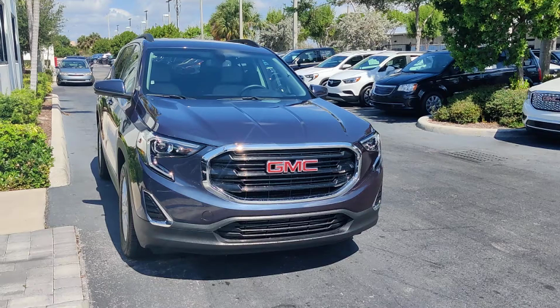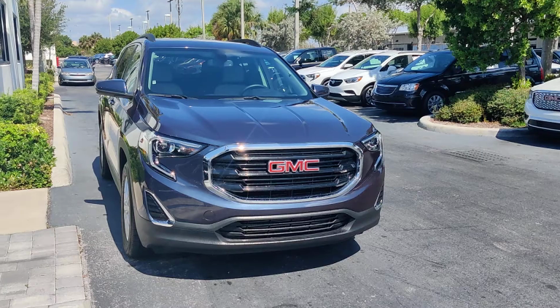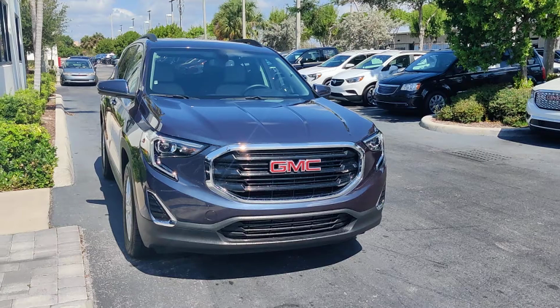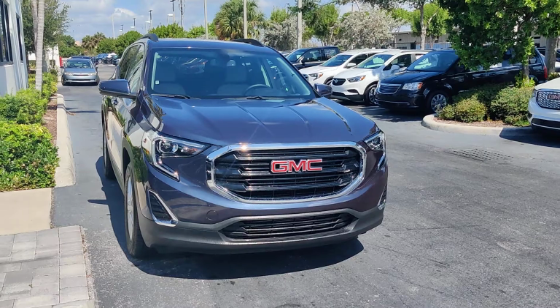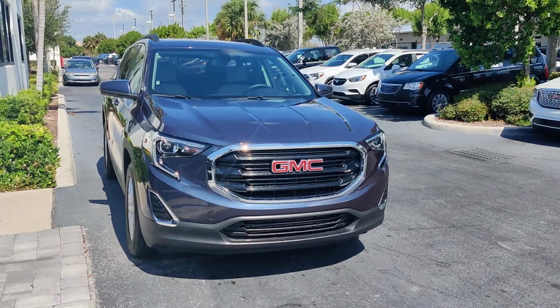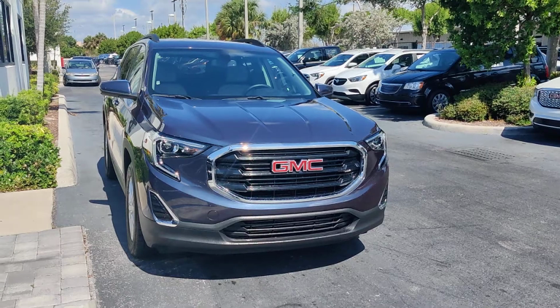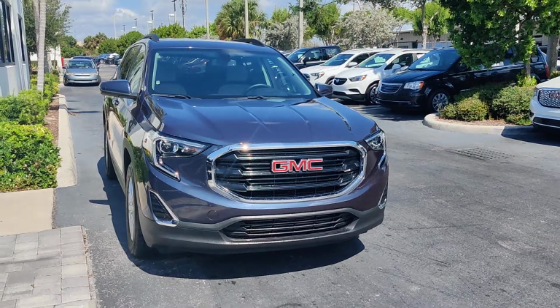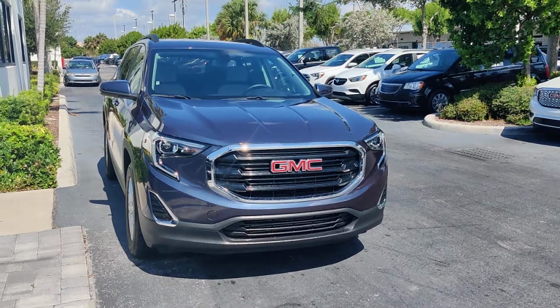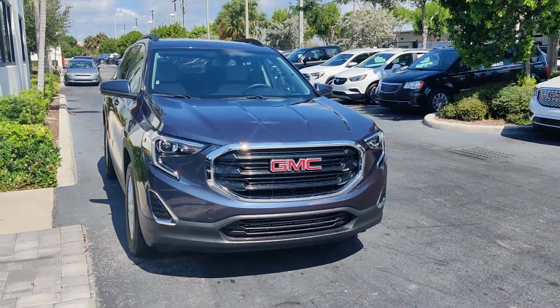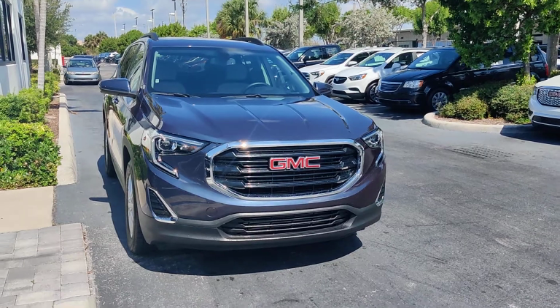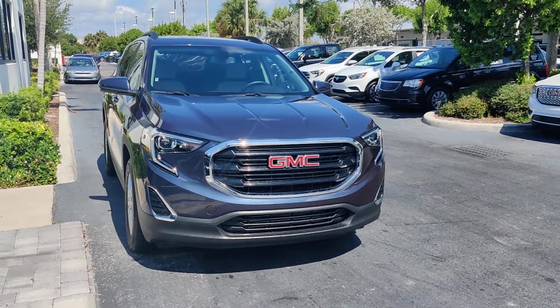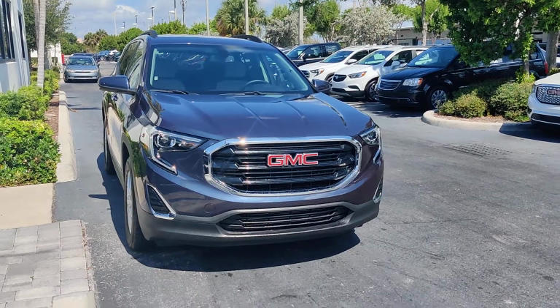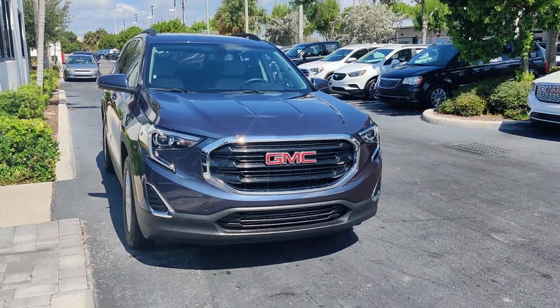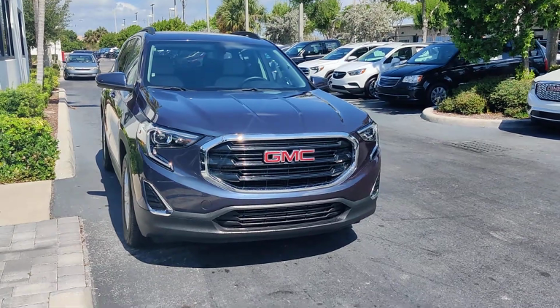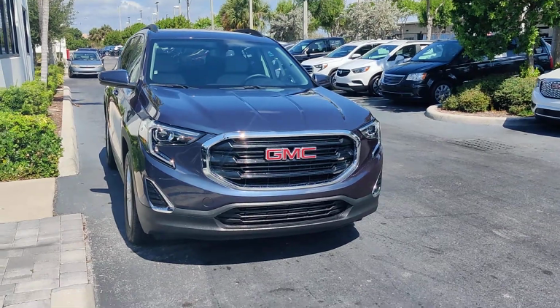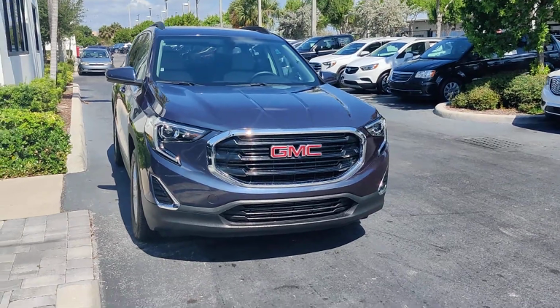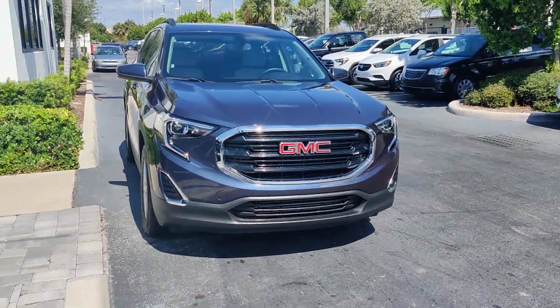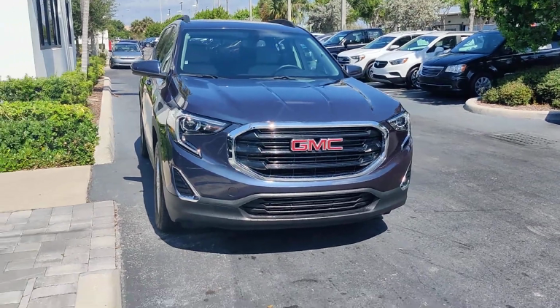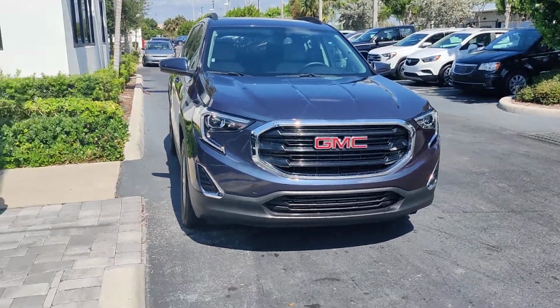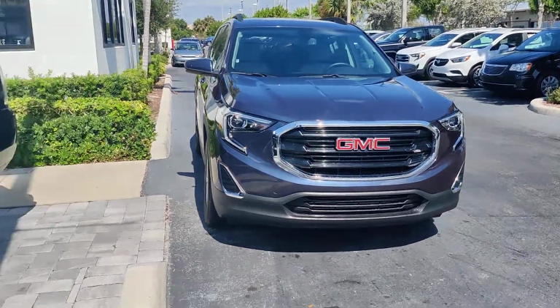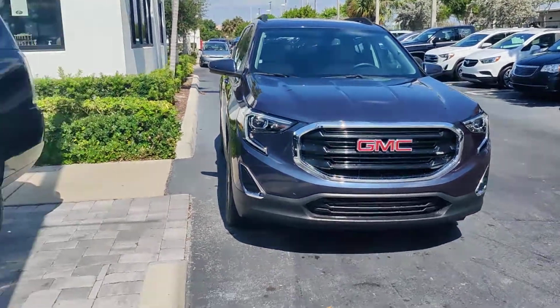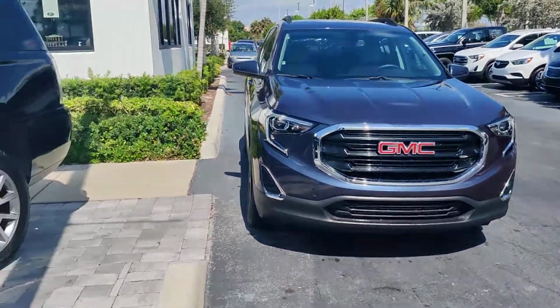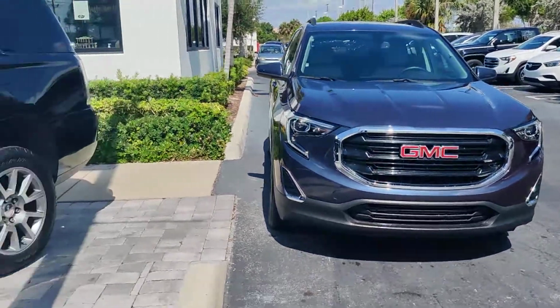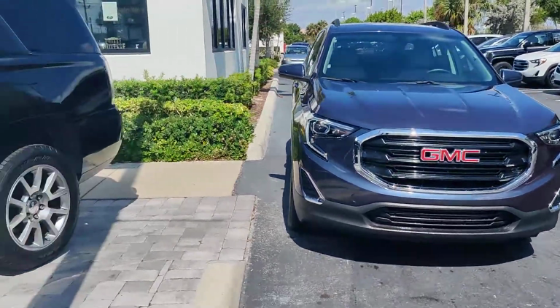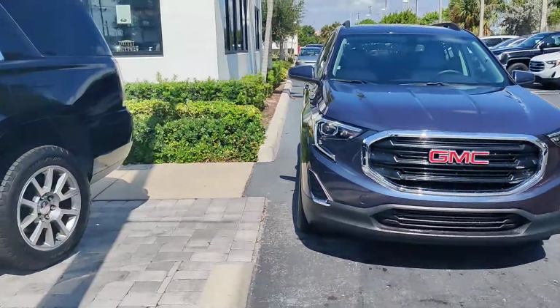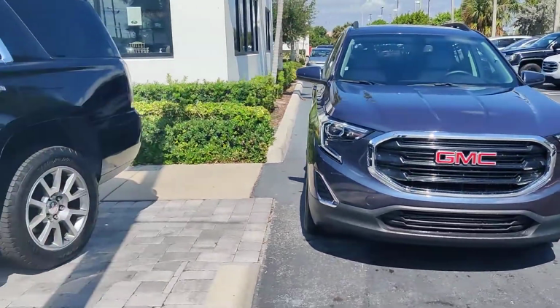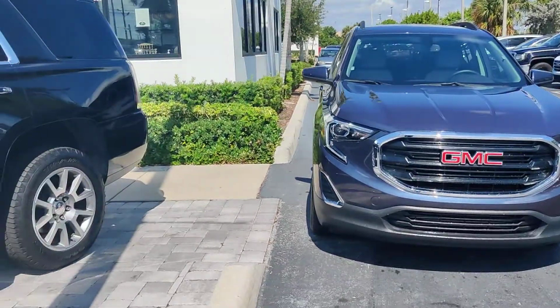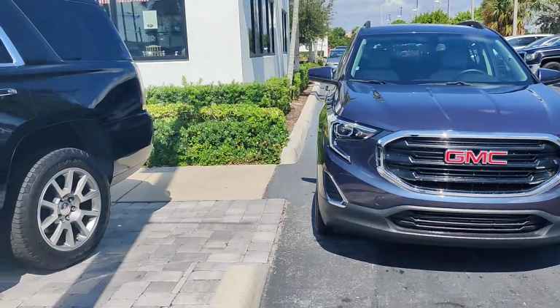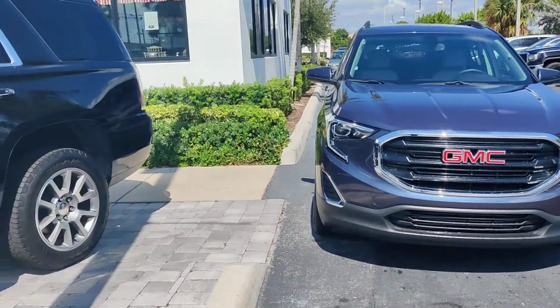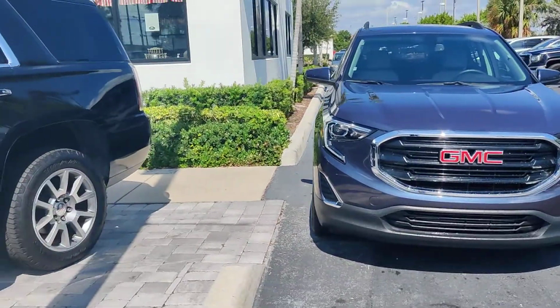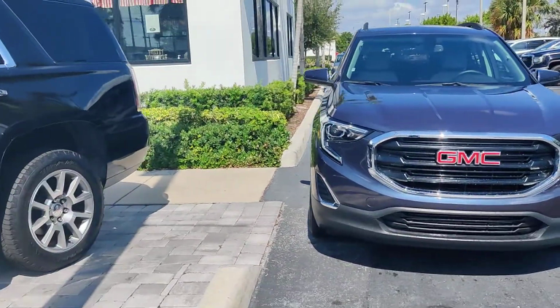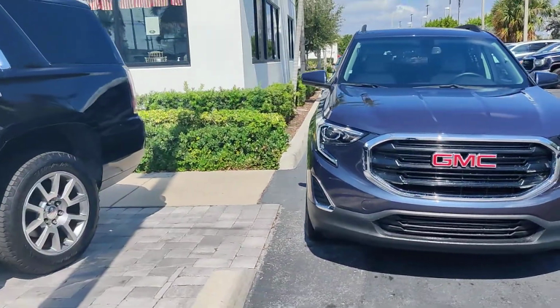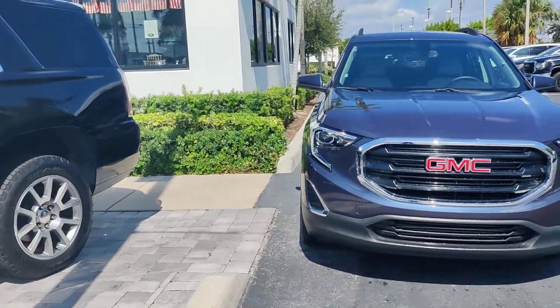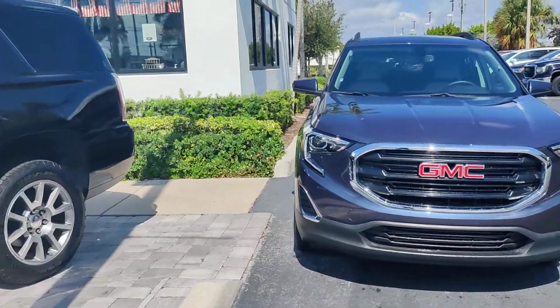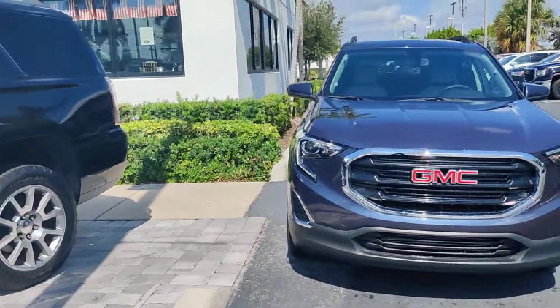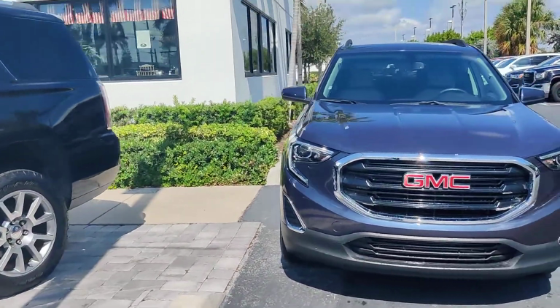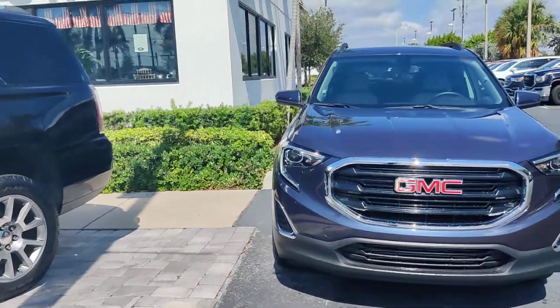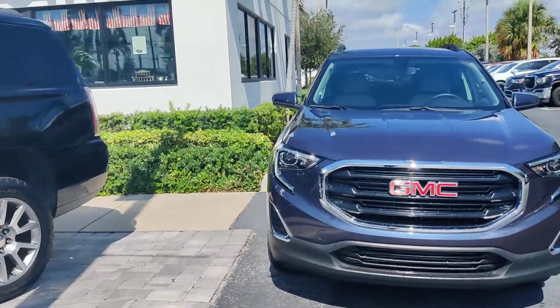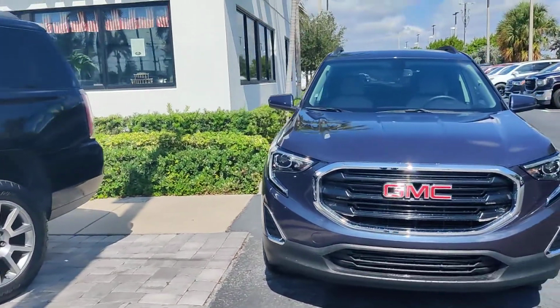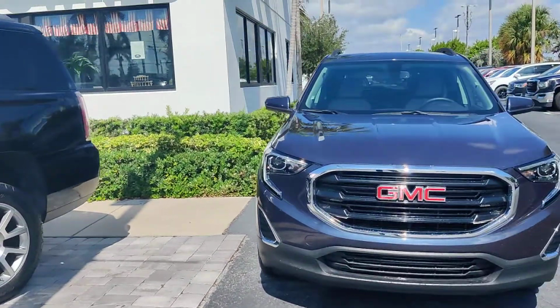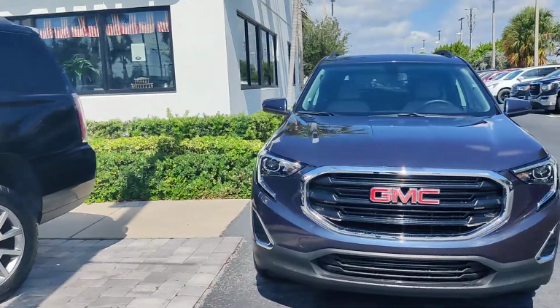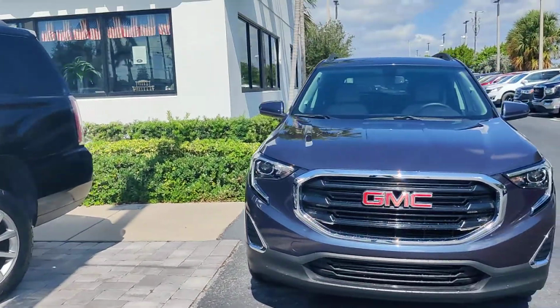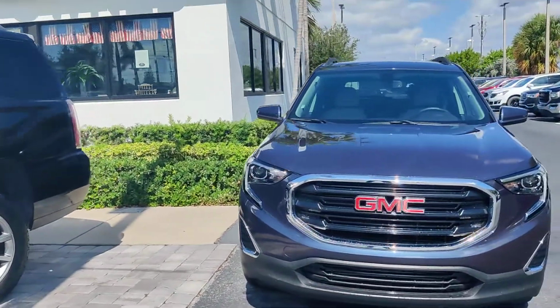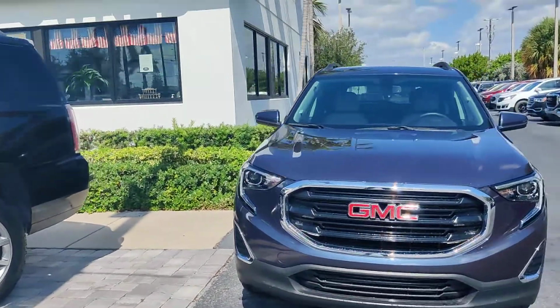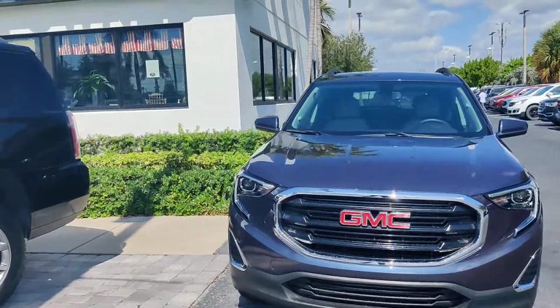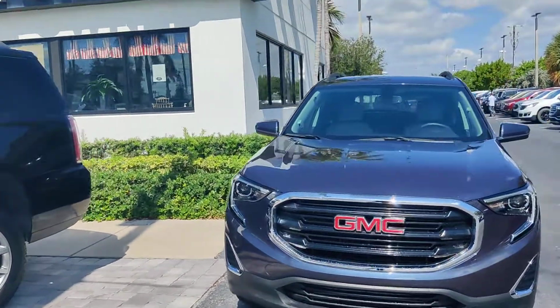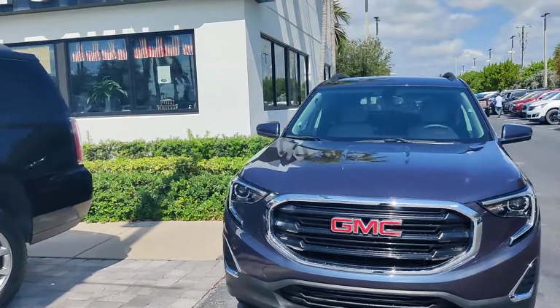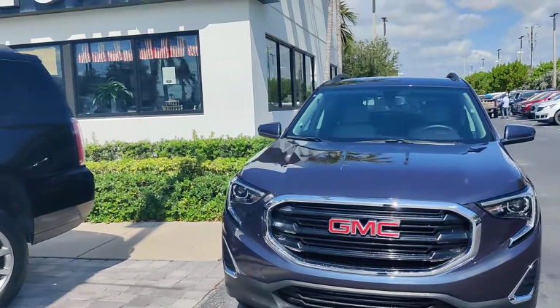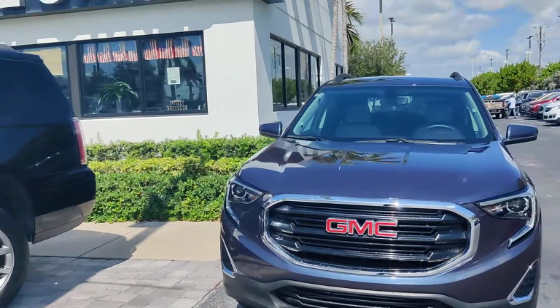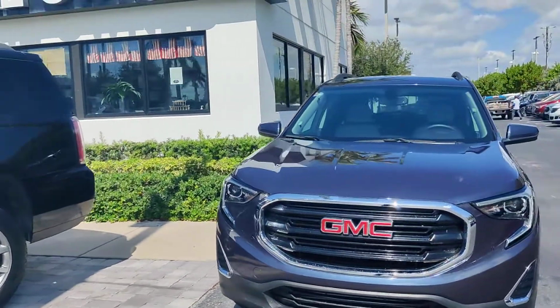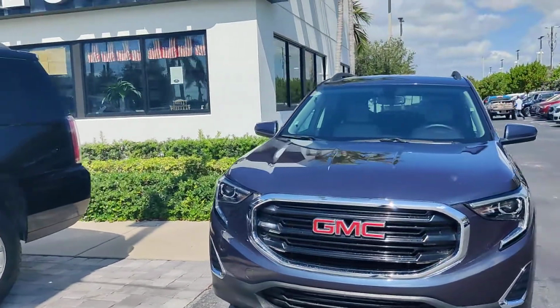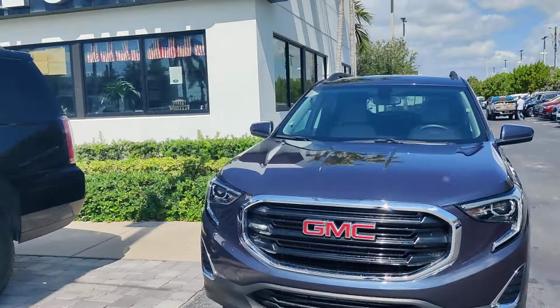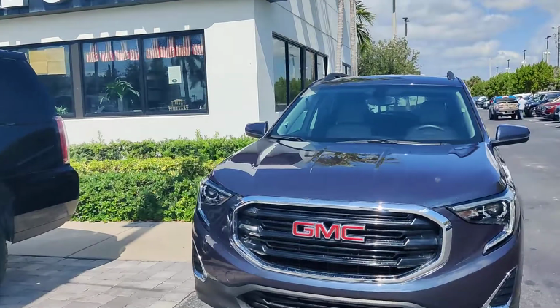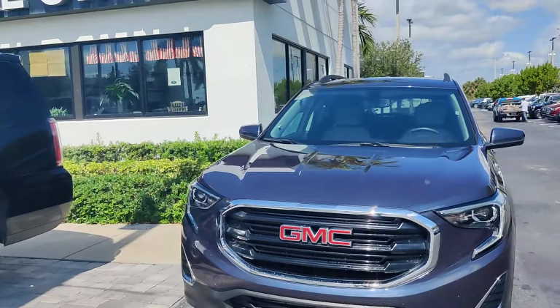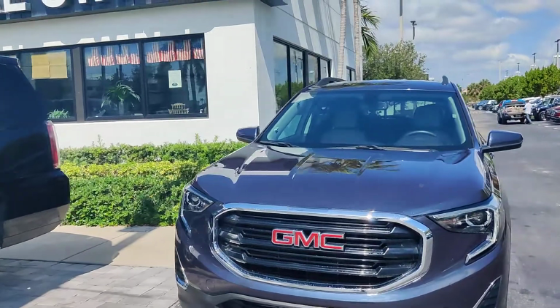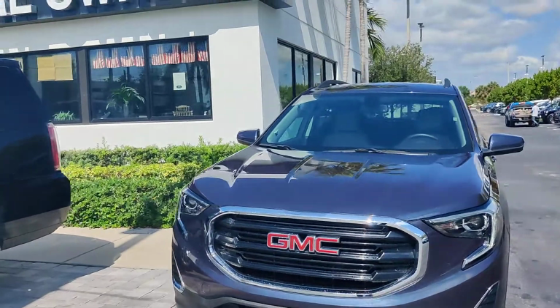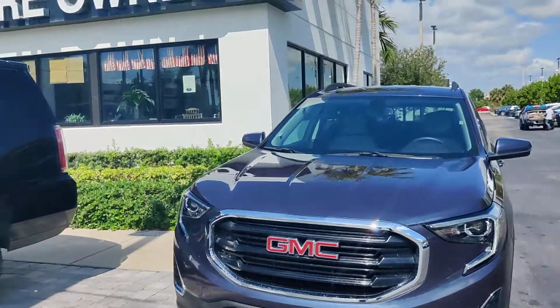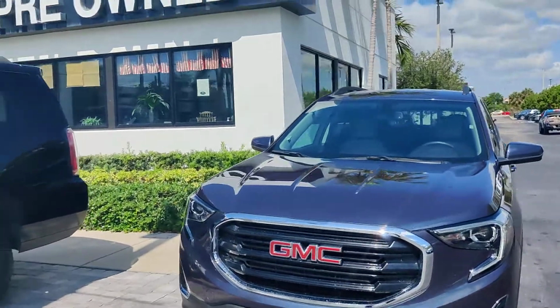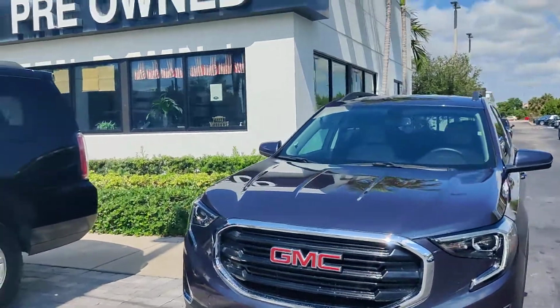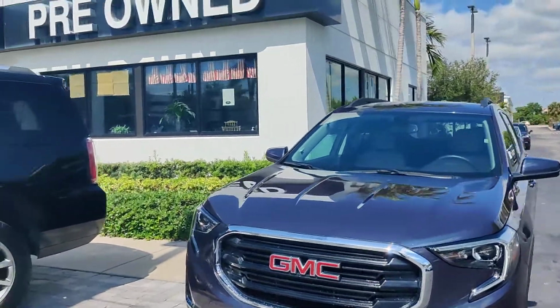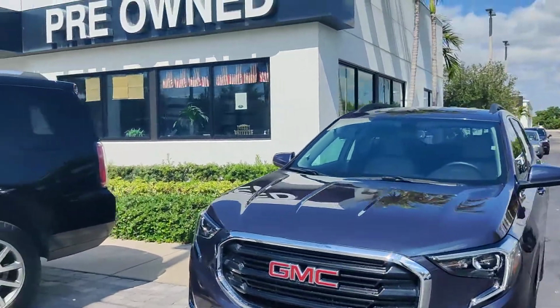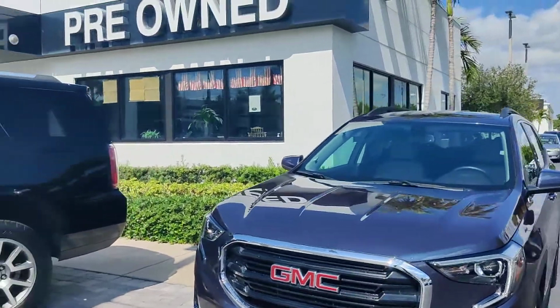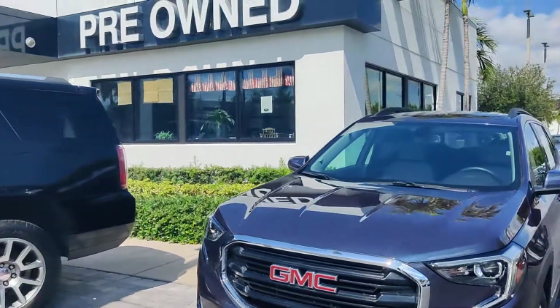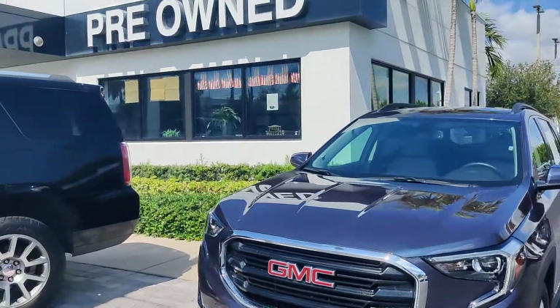Hello, this is Junior here at Del Ravio GMC. This is a short video of the 2019 GMC Terrain.